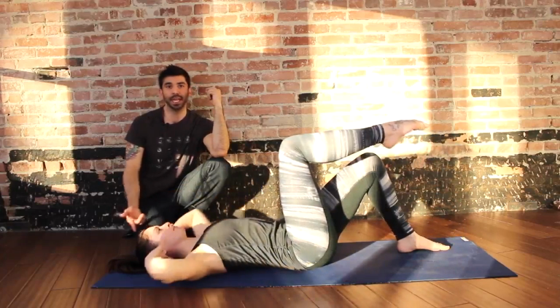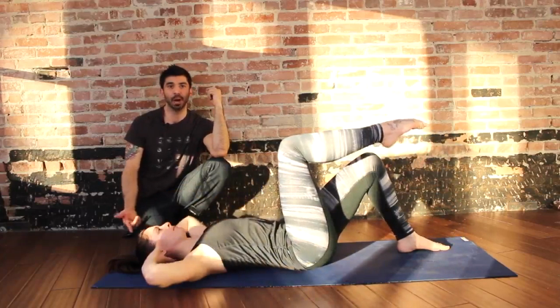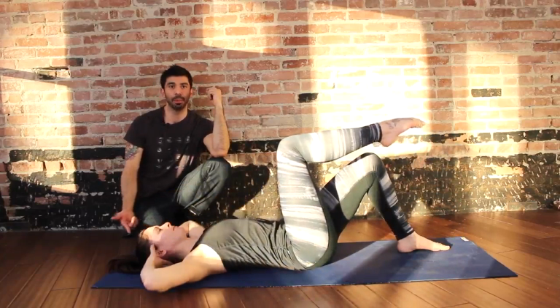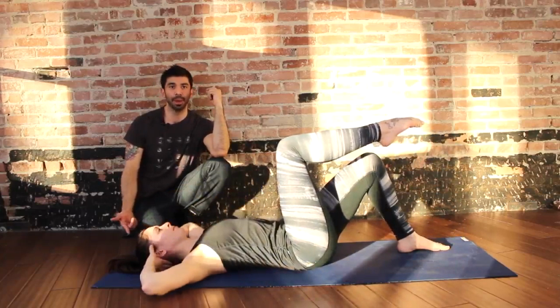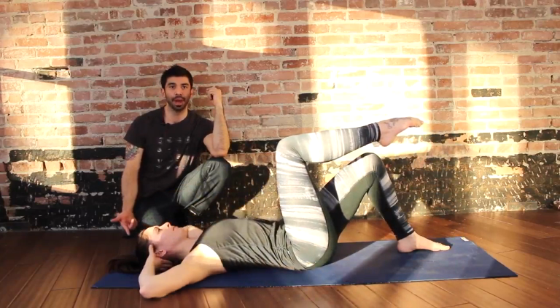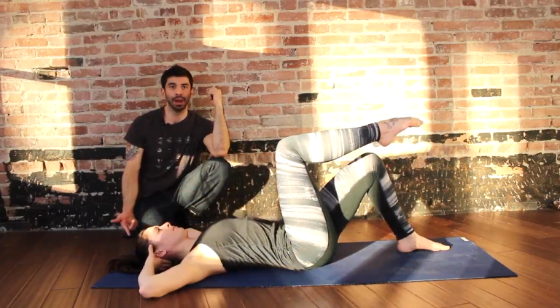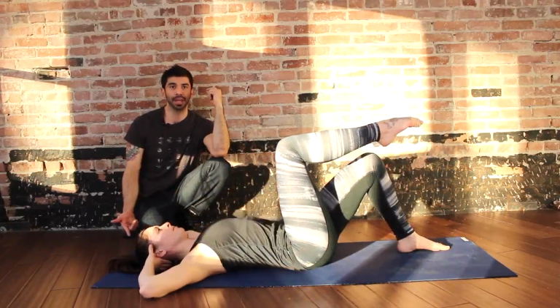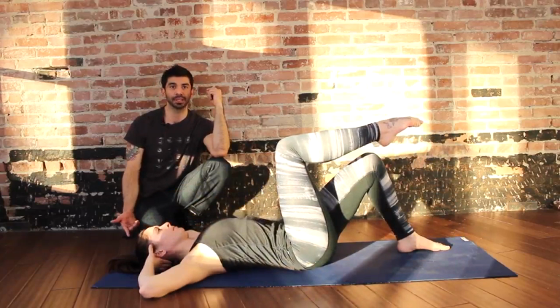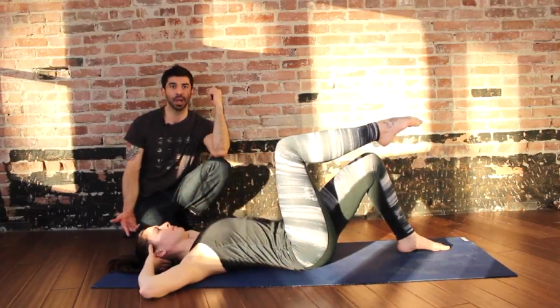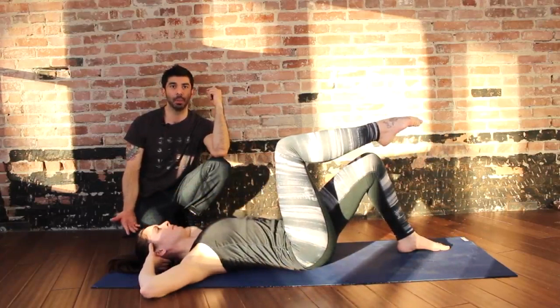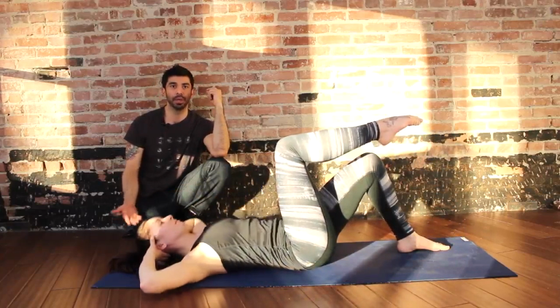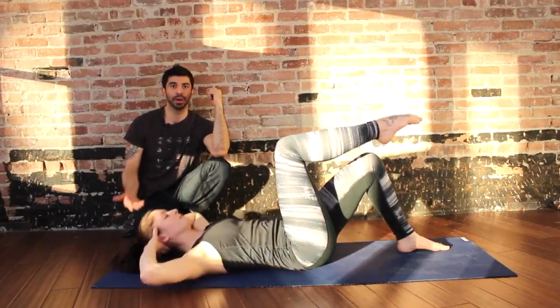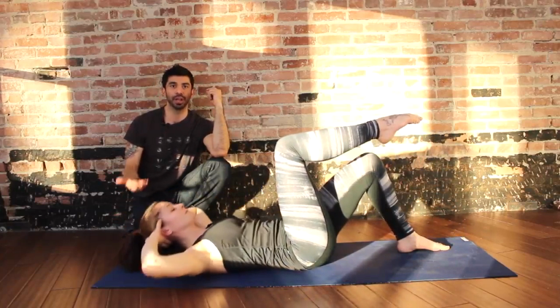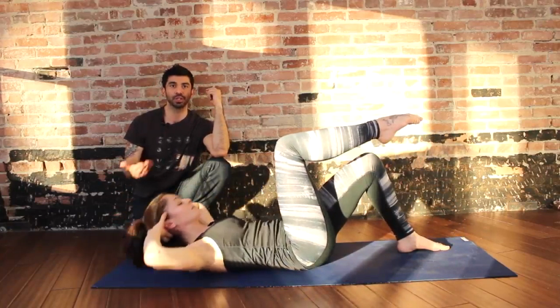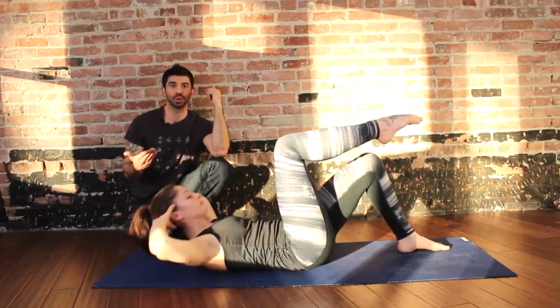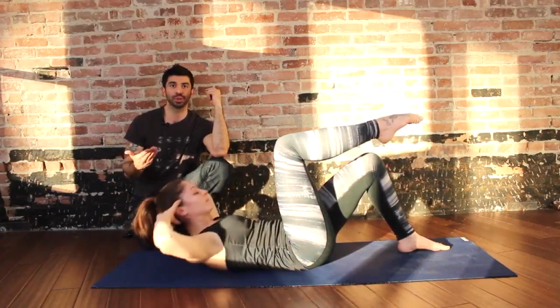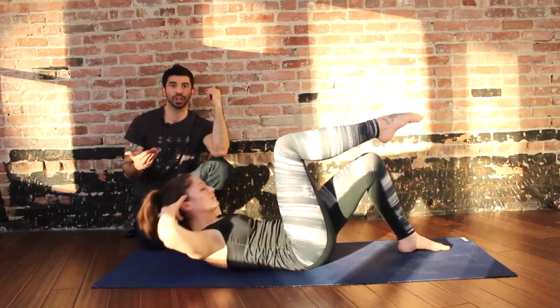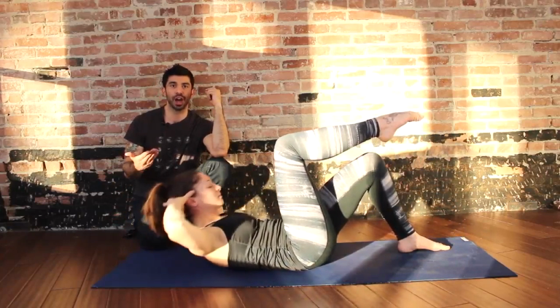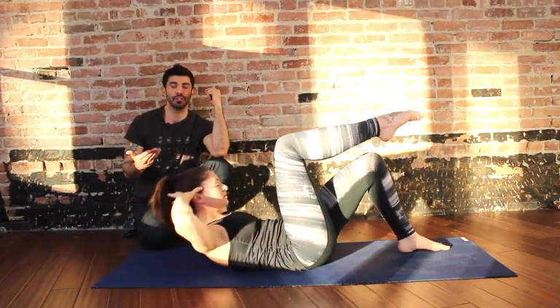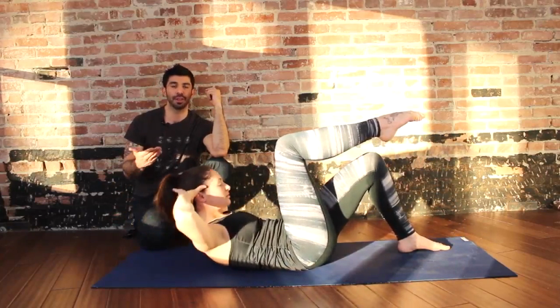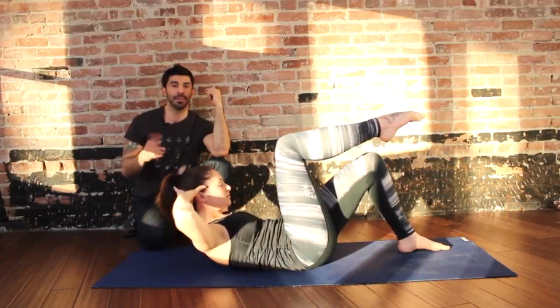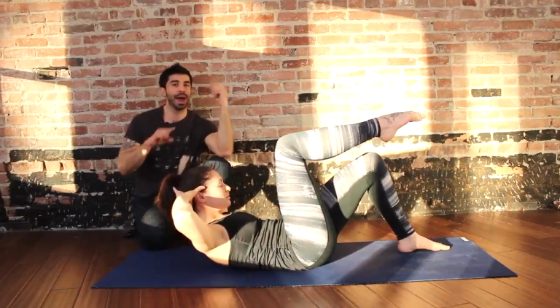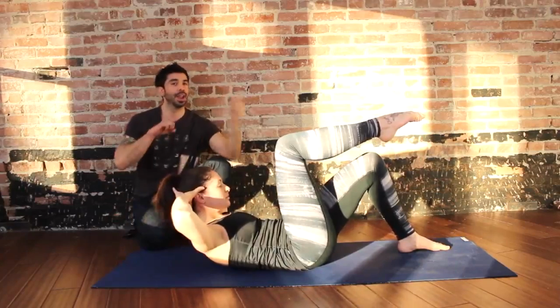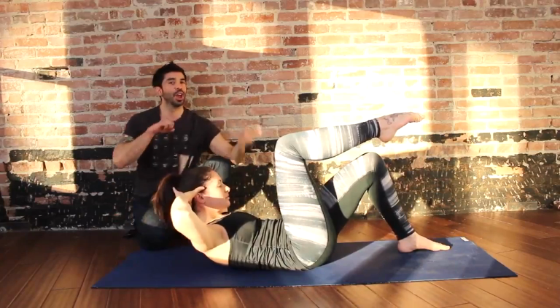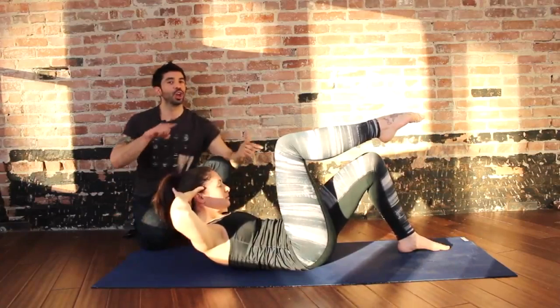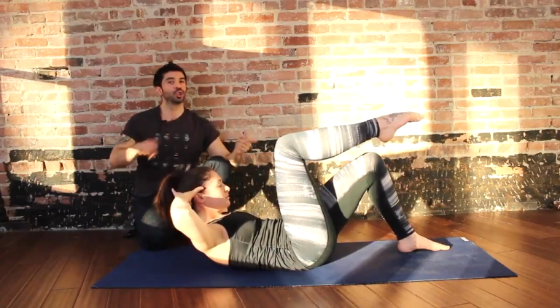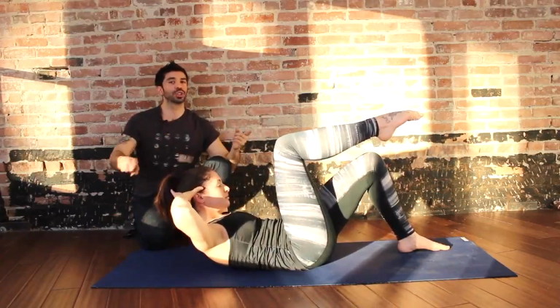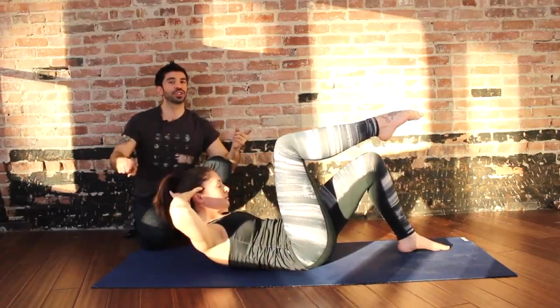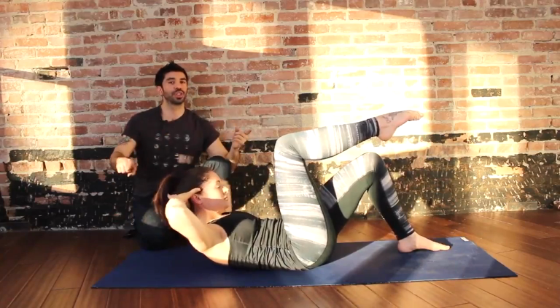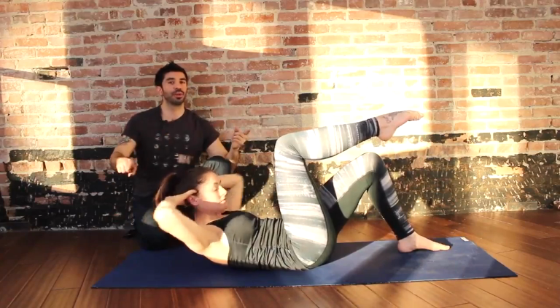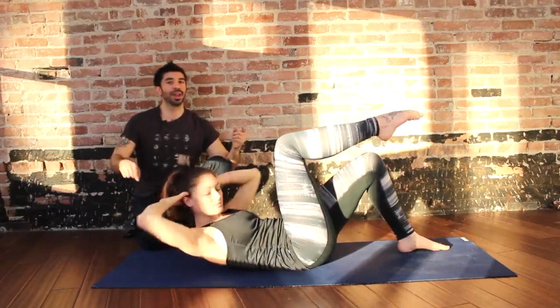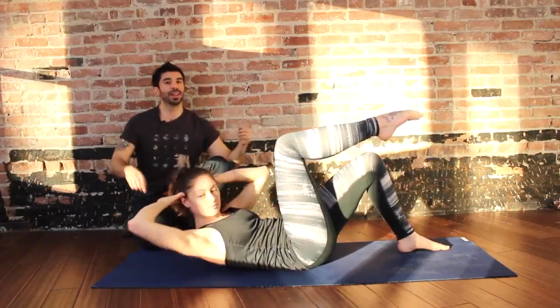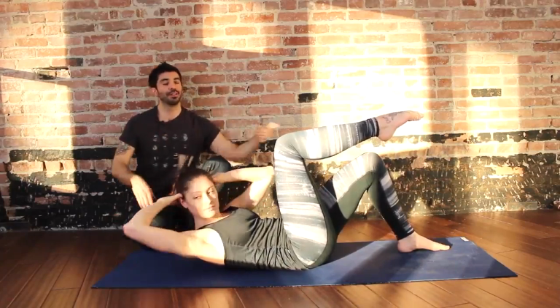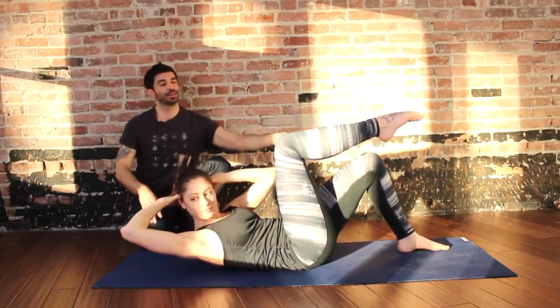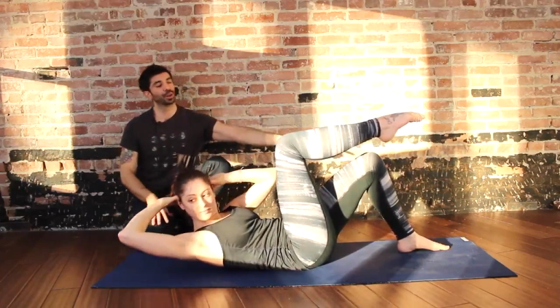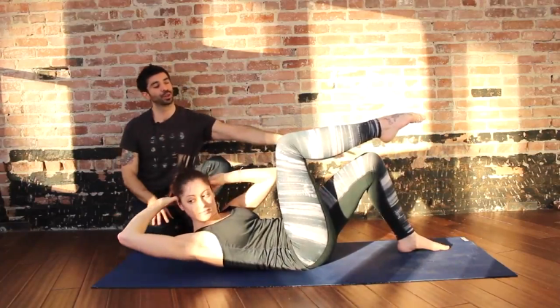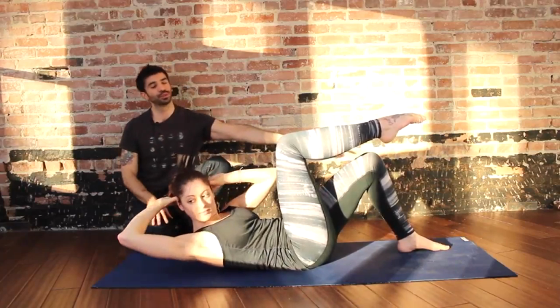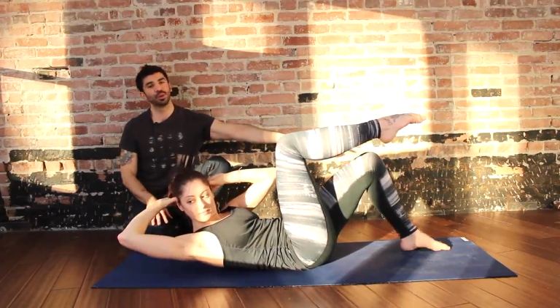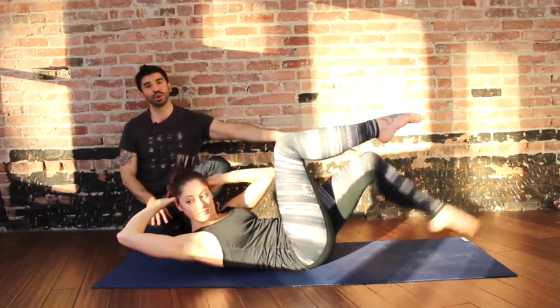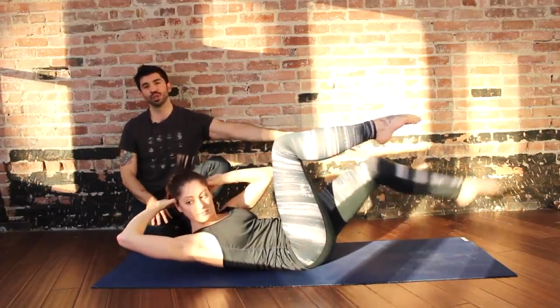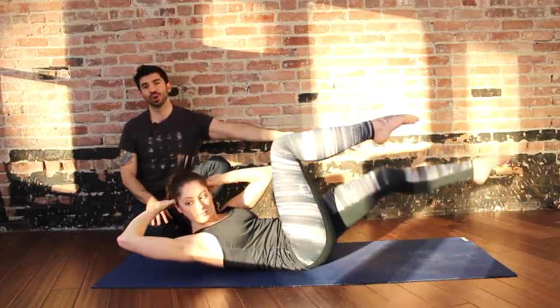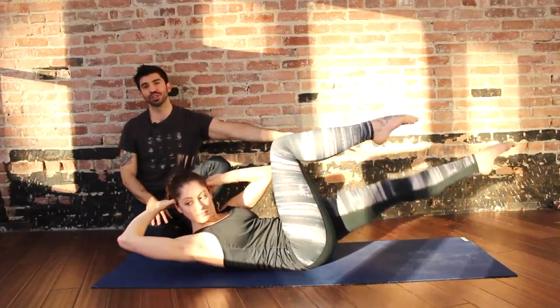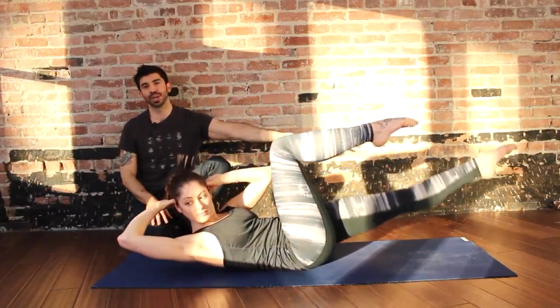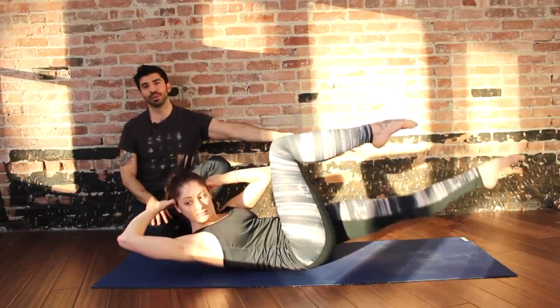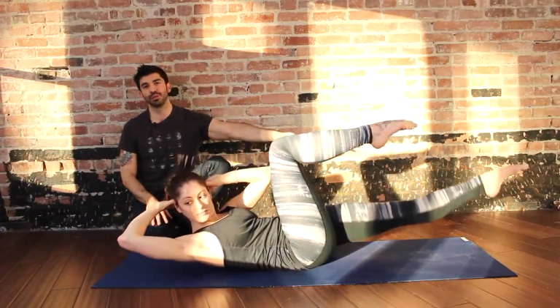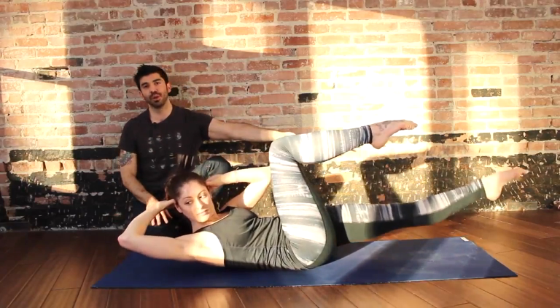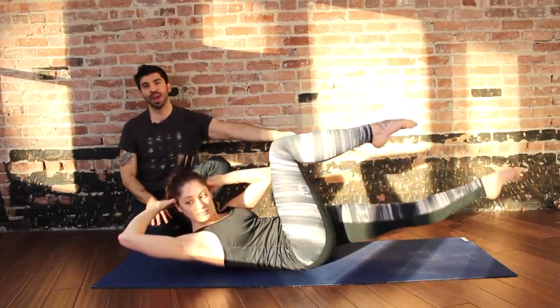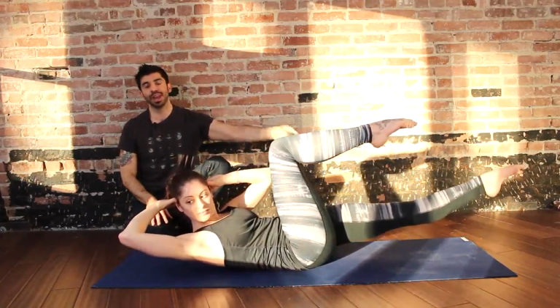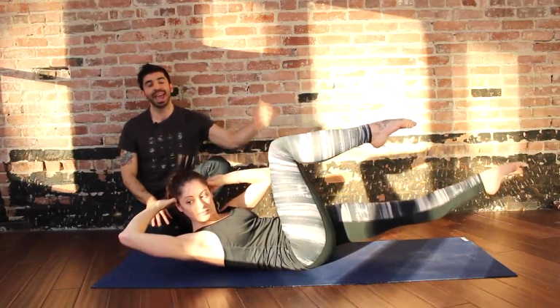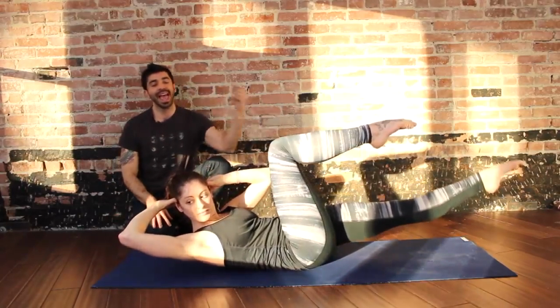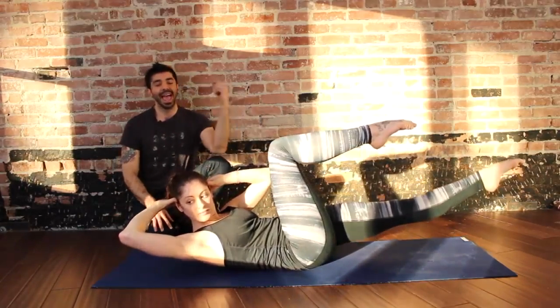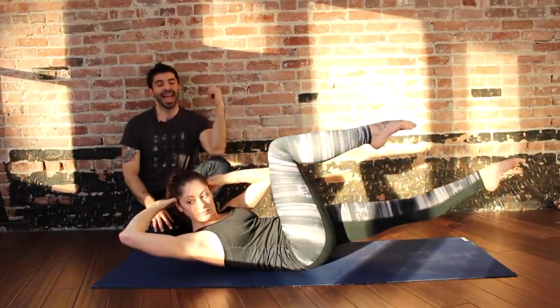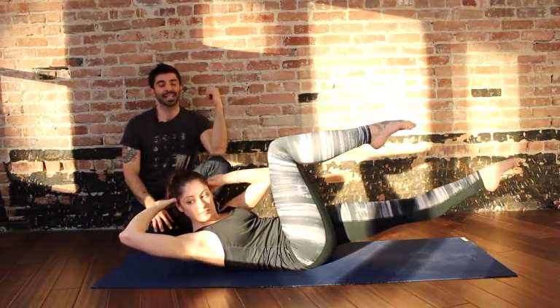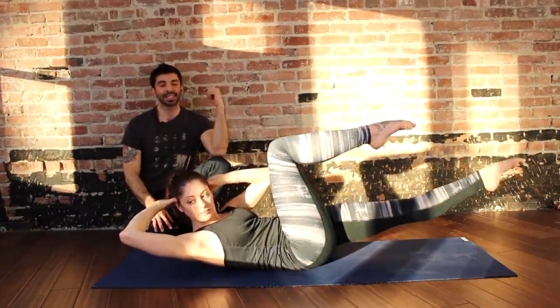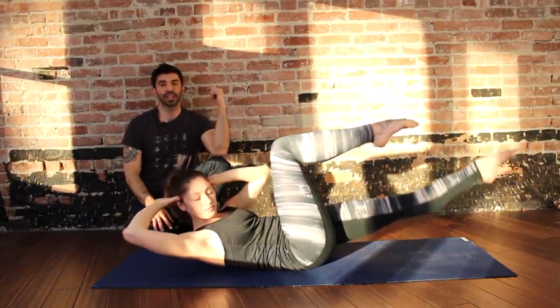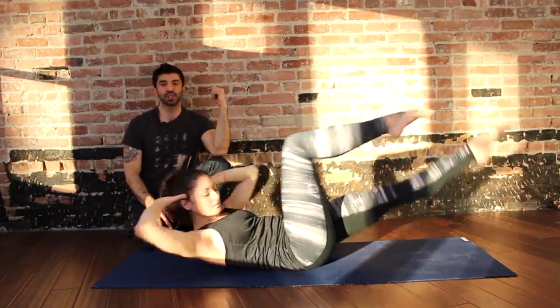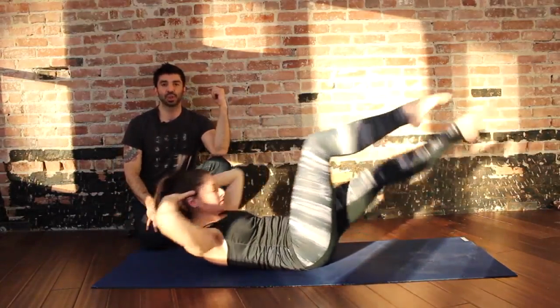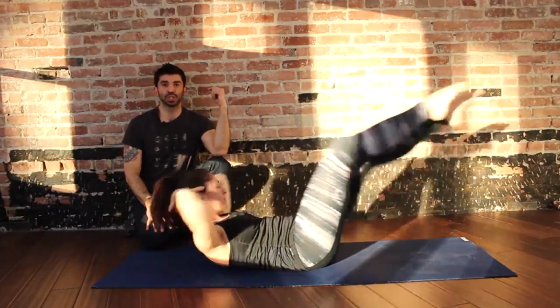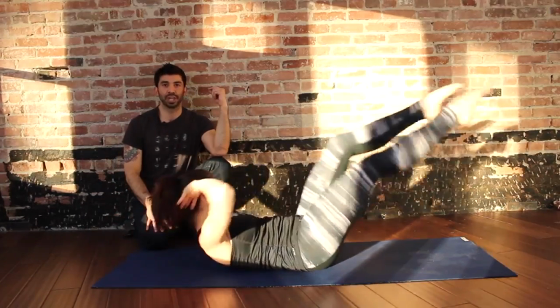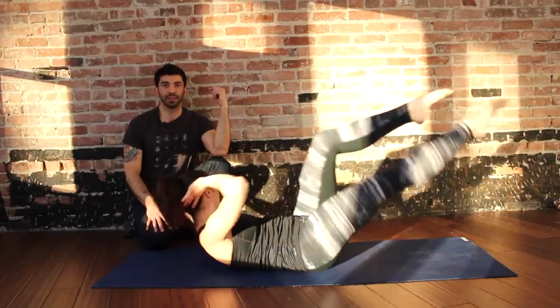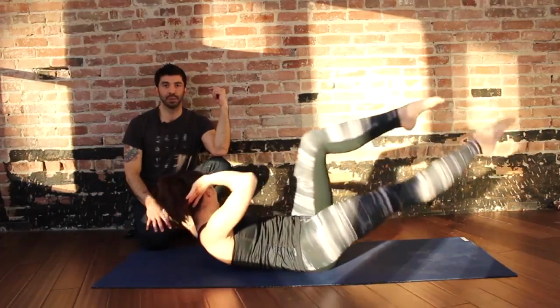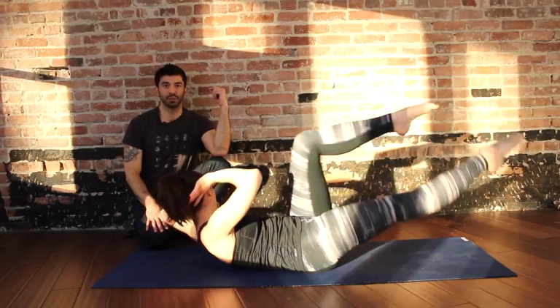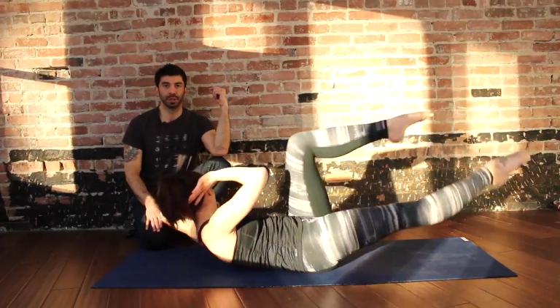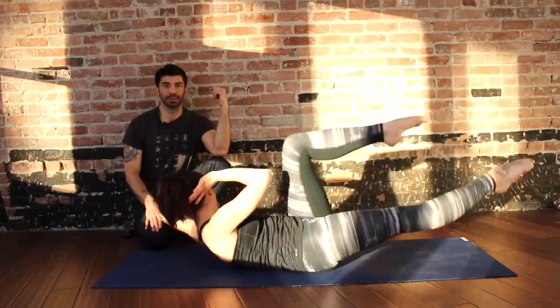Inhale, prepare. Exhale, peel head and shoulders off the mat, twist to the right, left foot goes forward, toes in line with forehead. Exhale, switch on every movement.